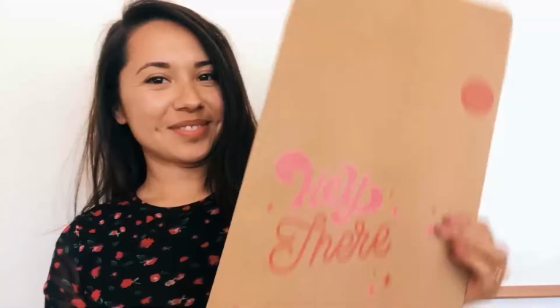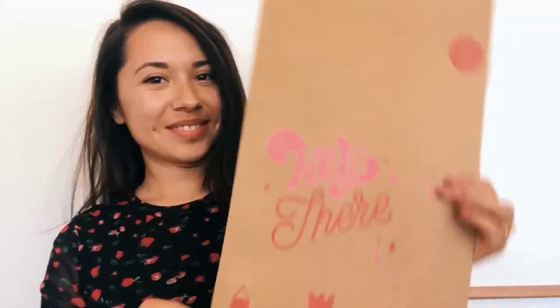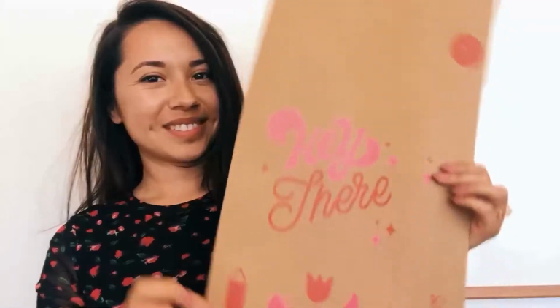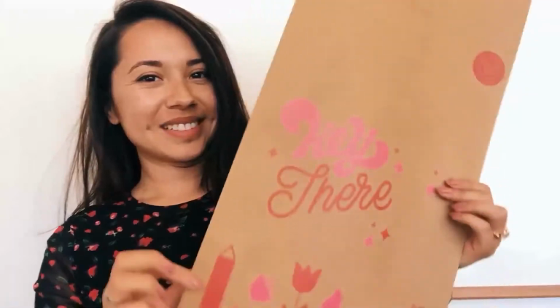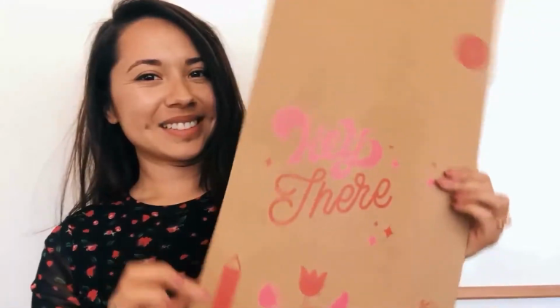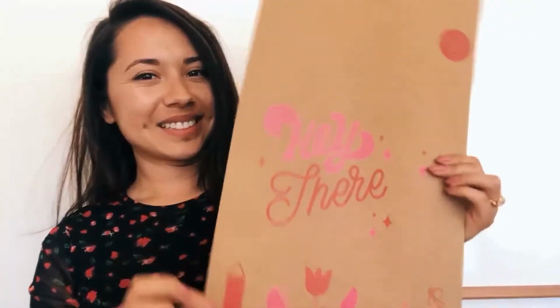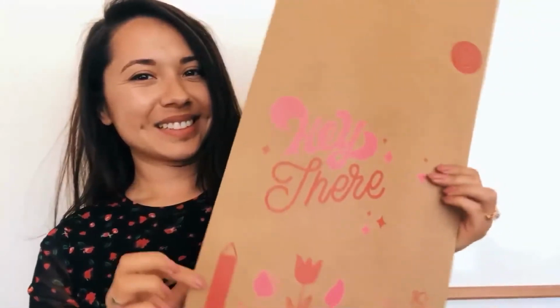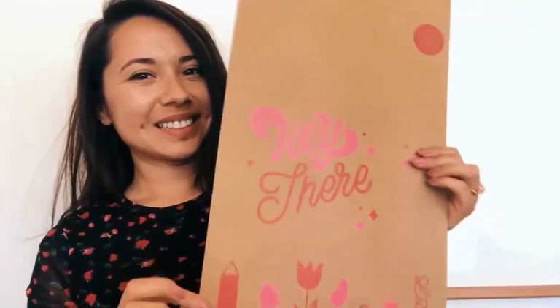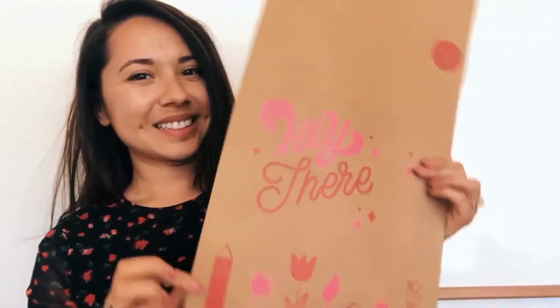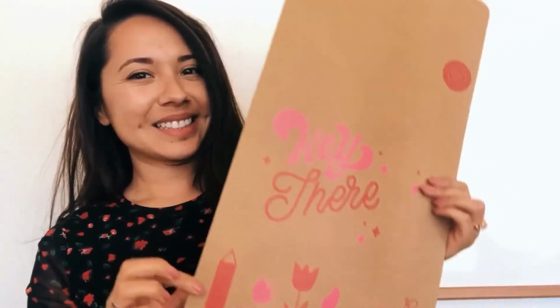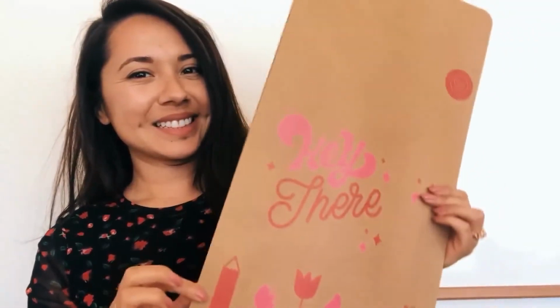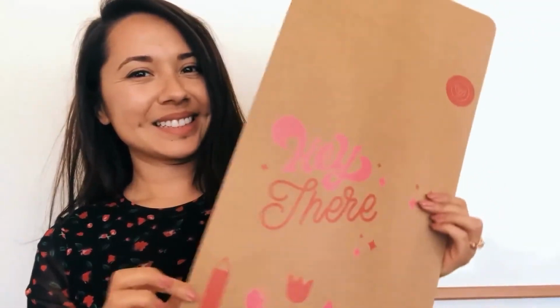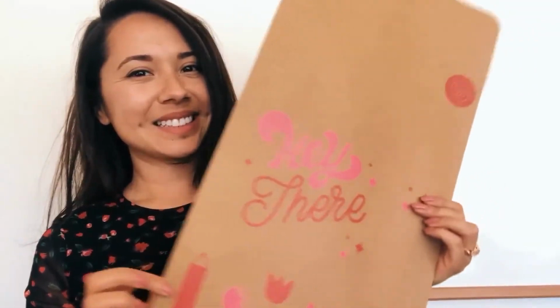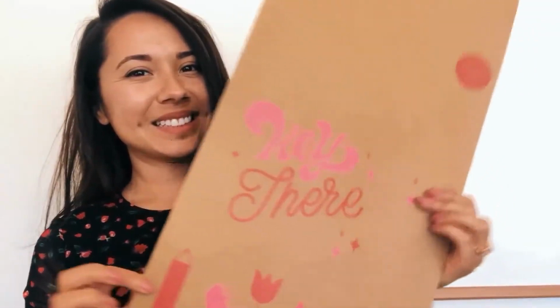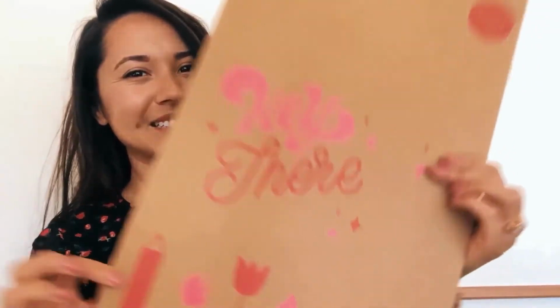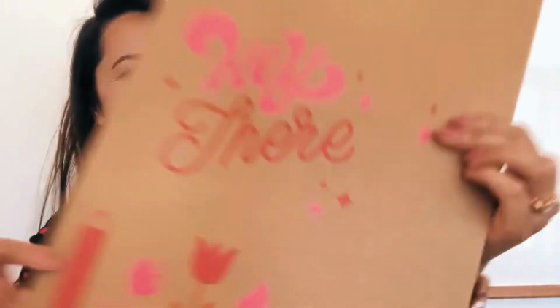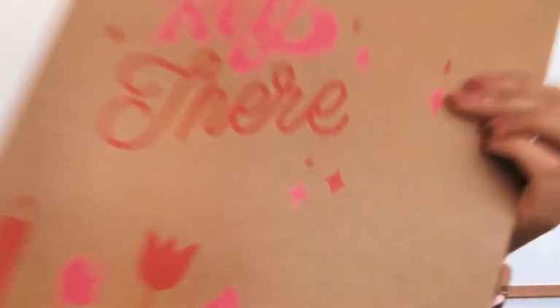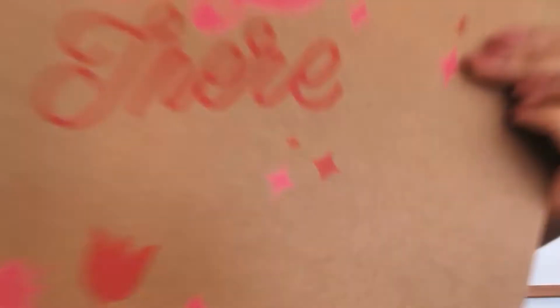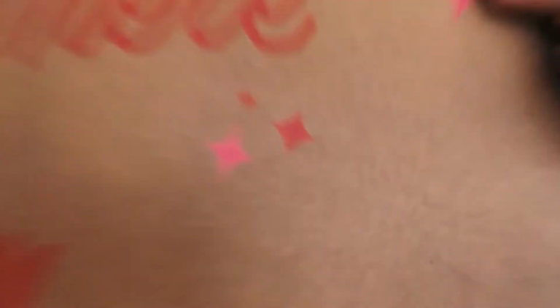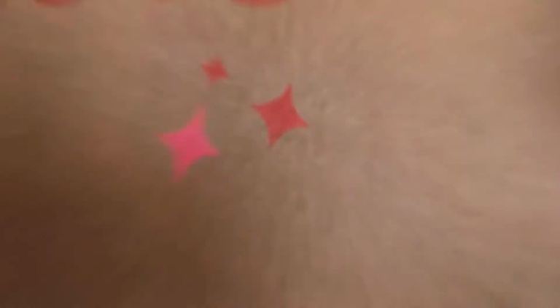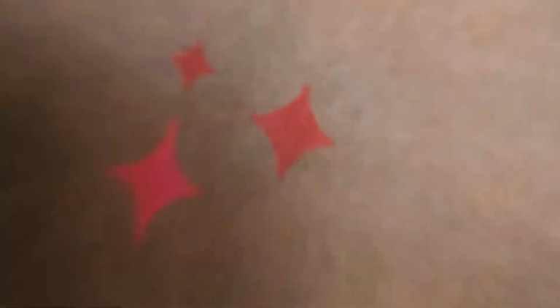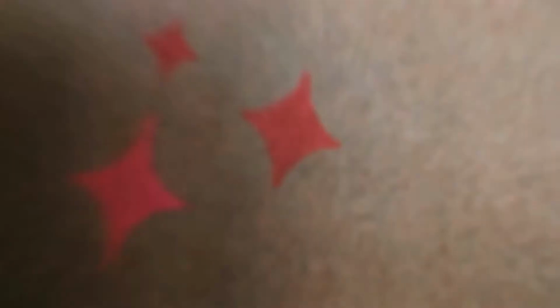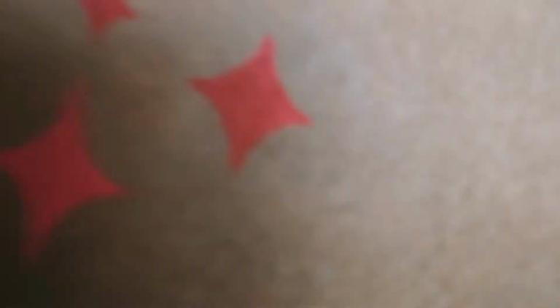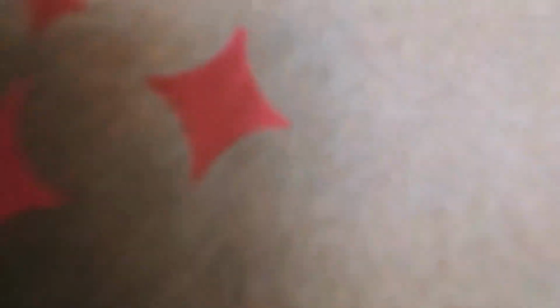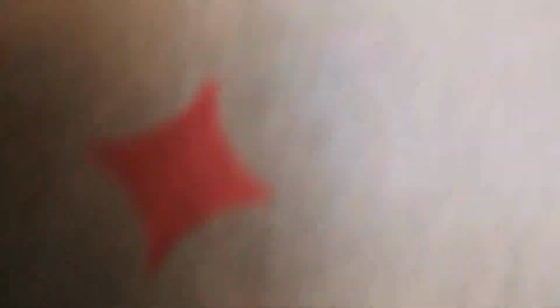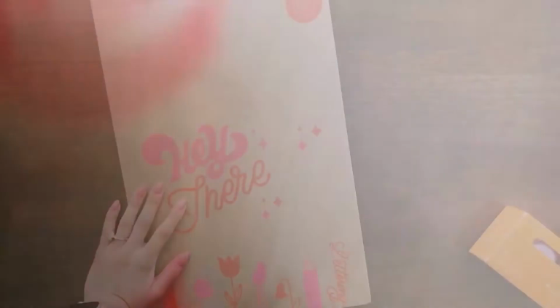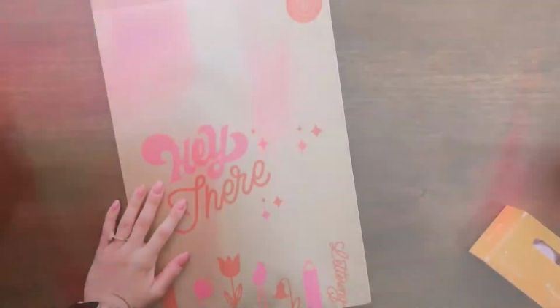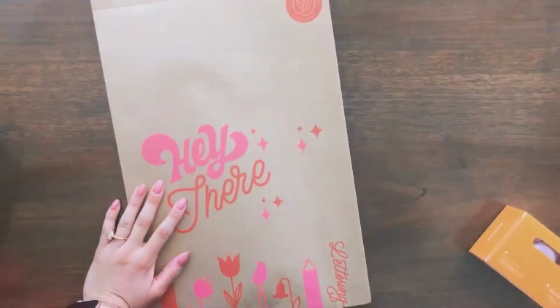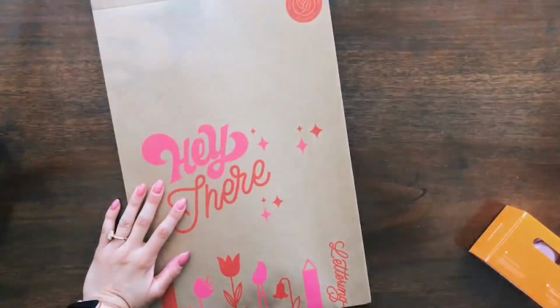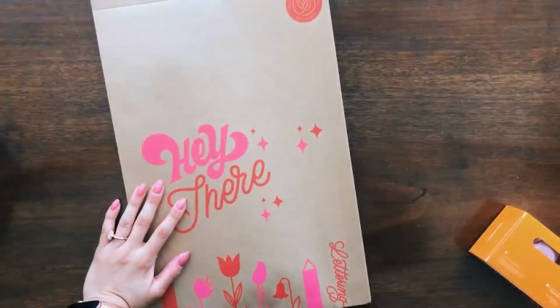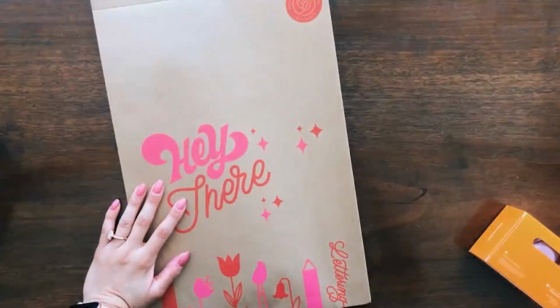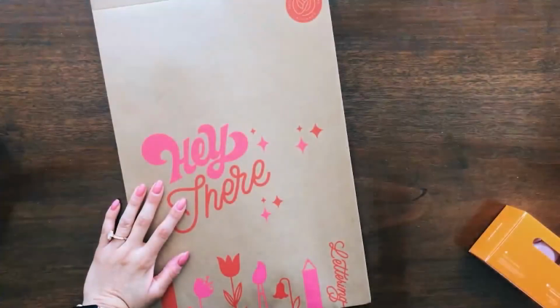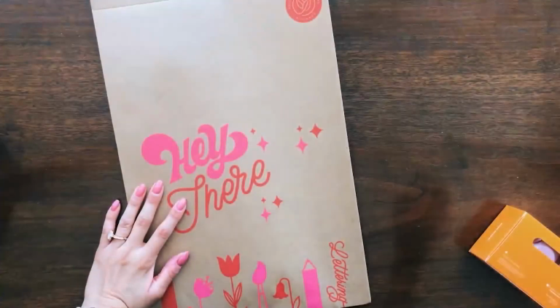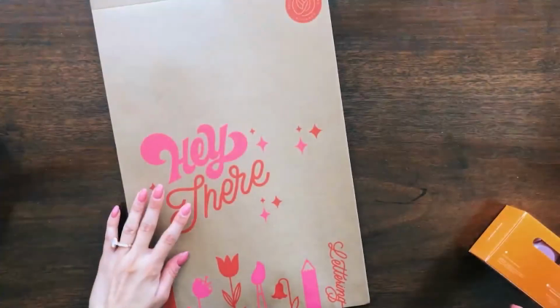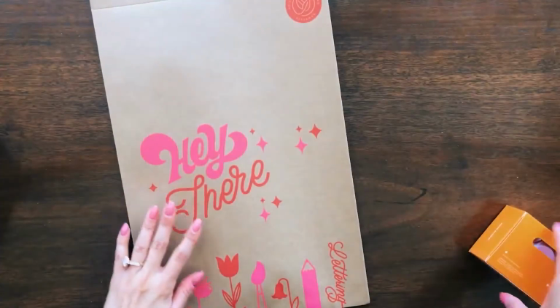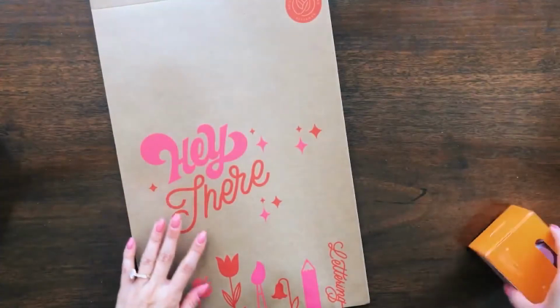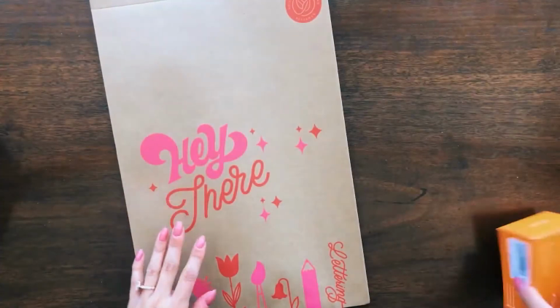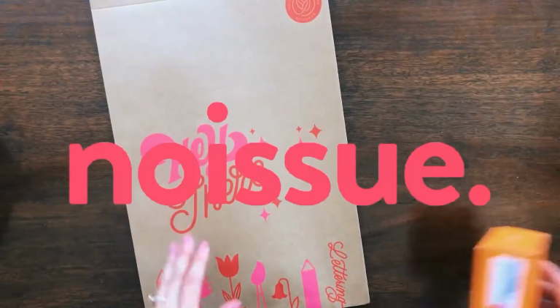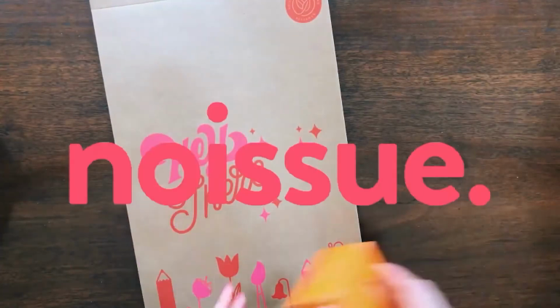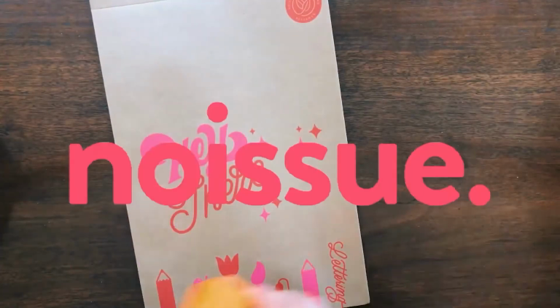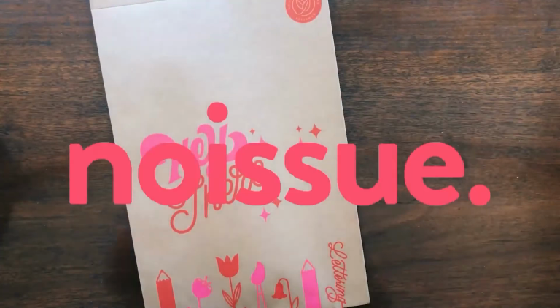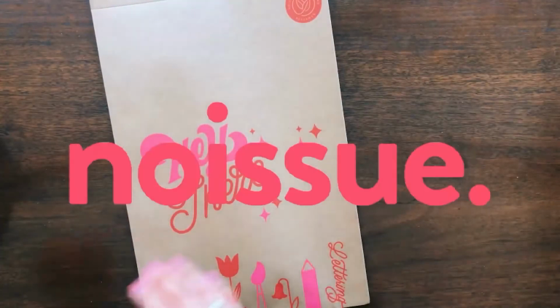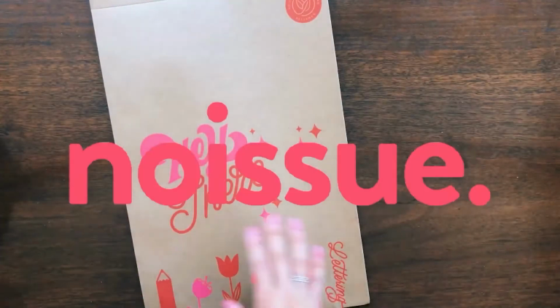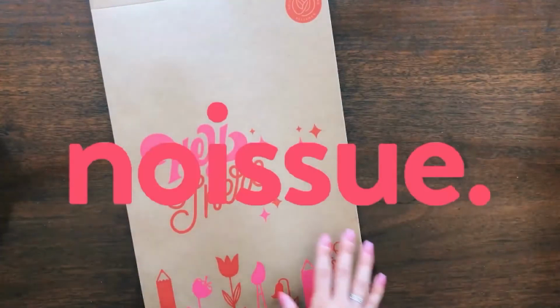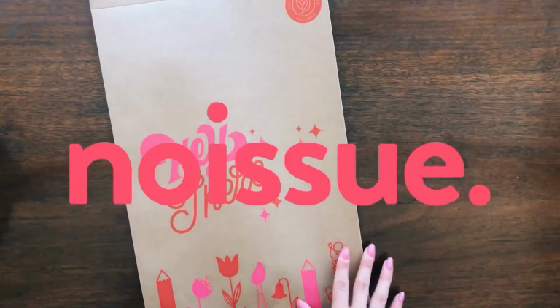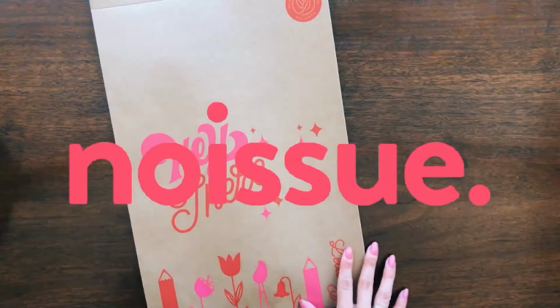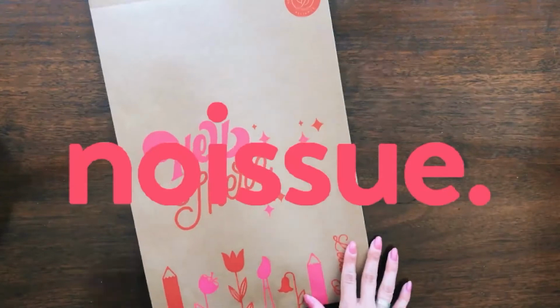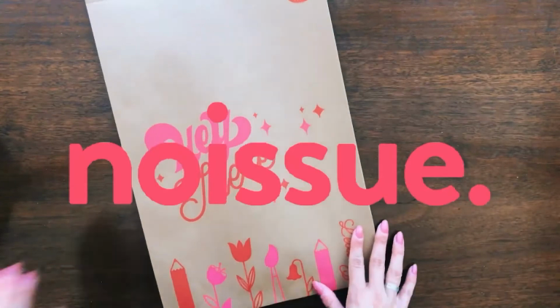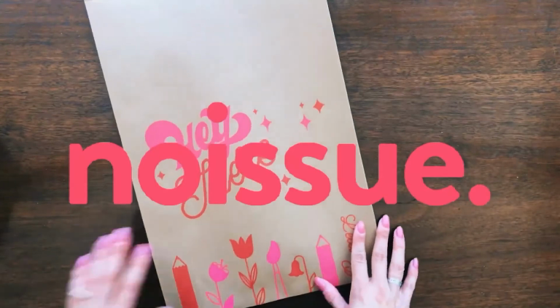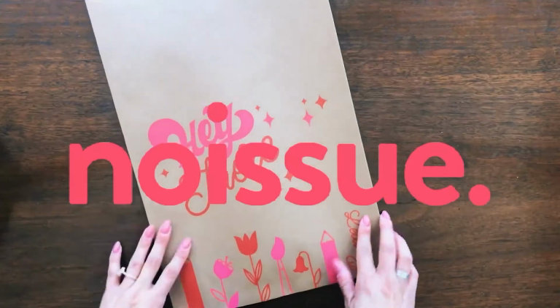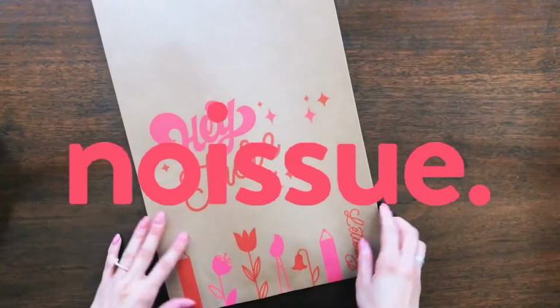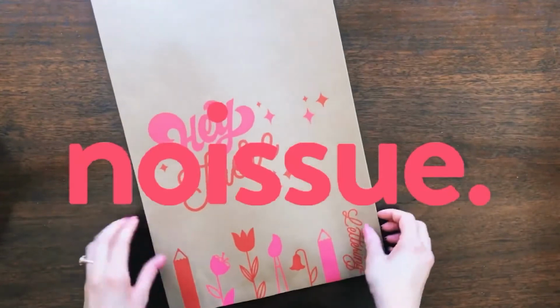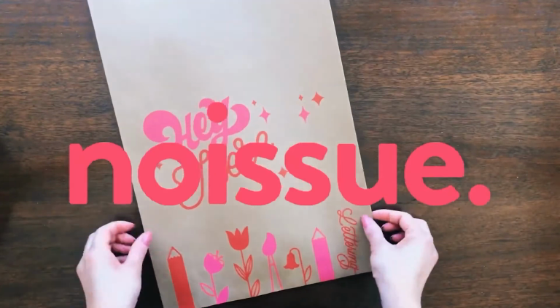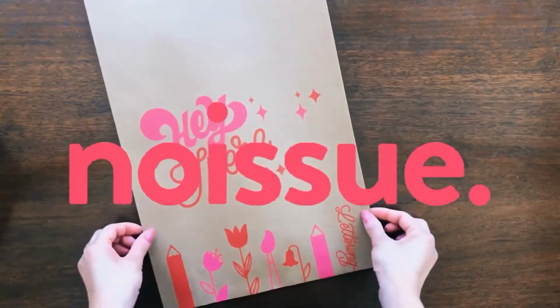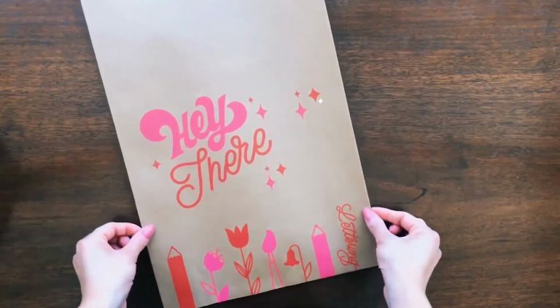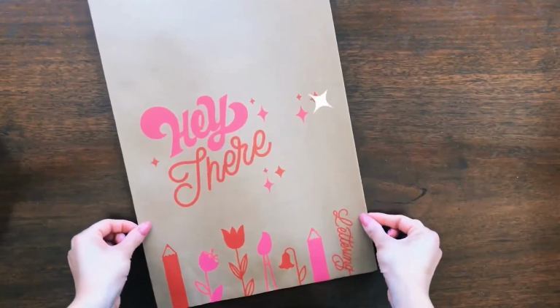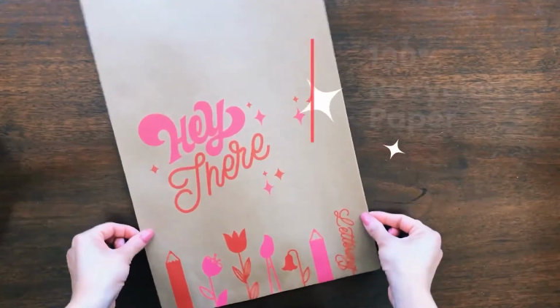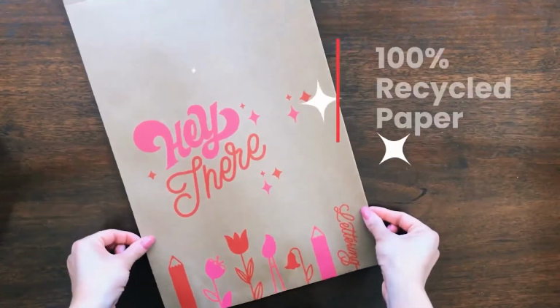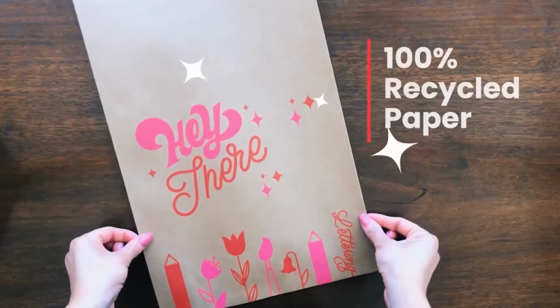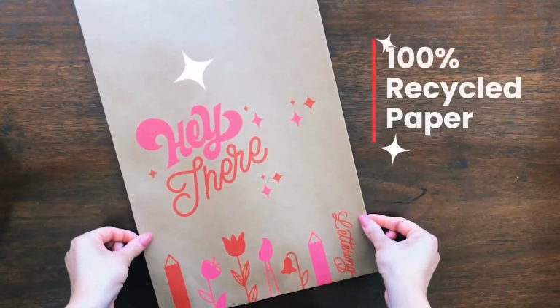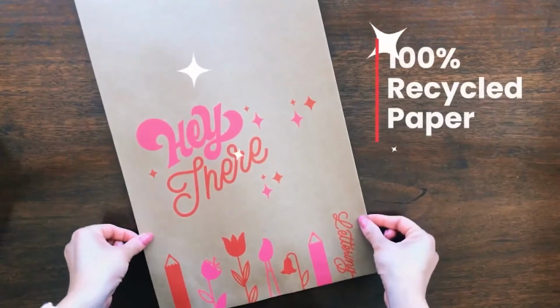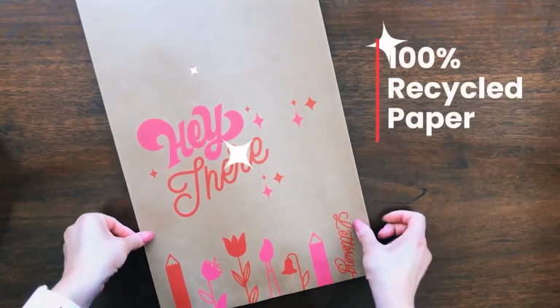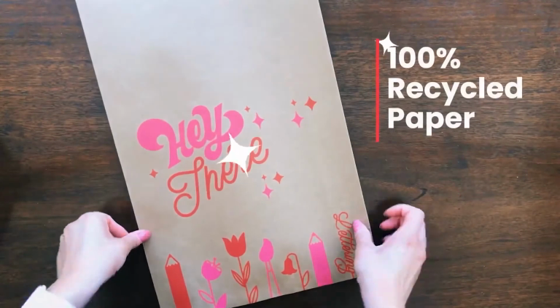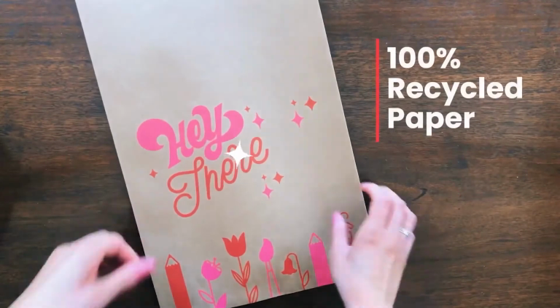Check out my new packaging mailers for 3ology. I got these craft mailers from No Issue that I made from 100% recycled paper.